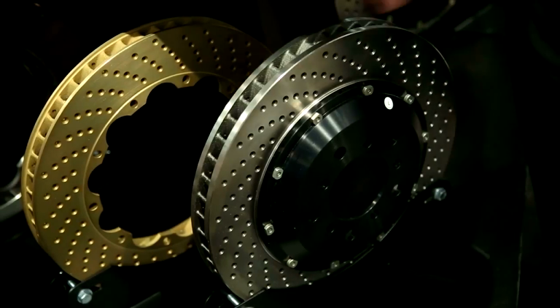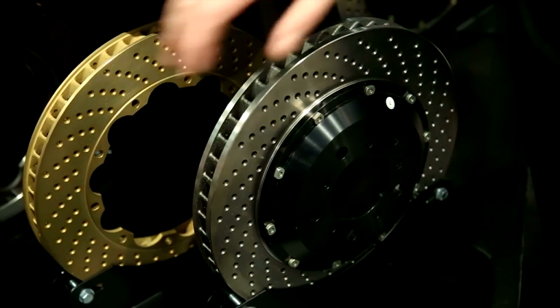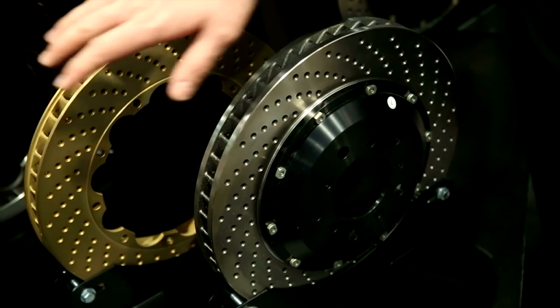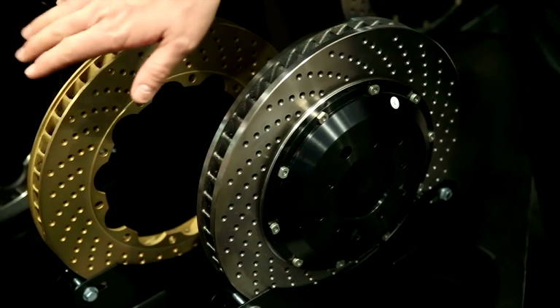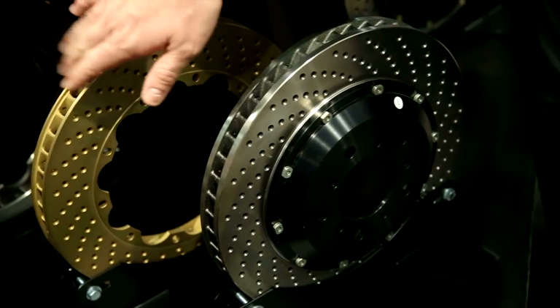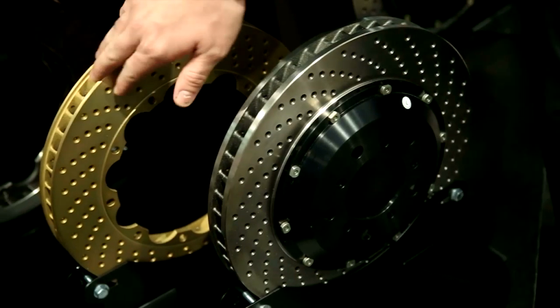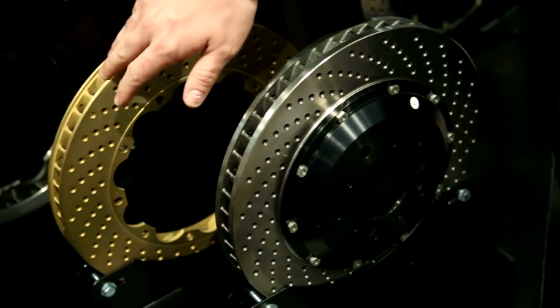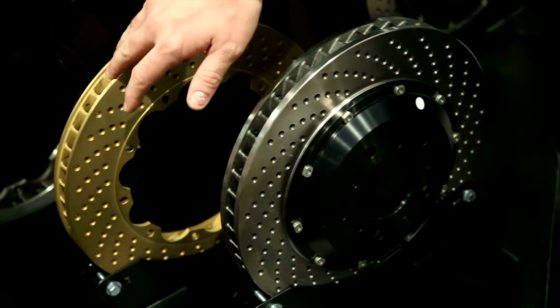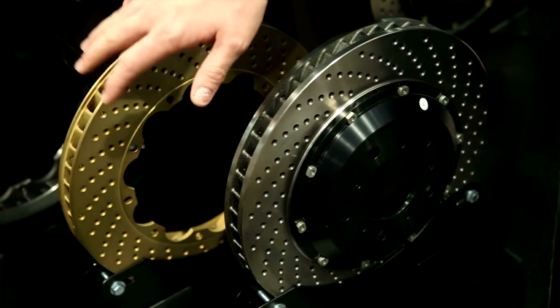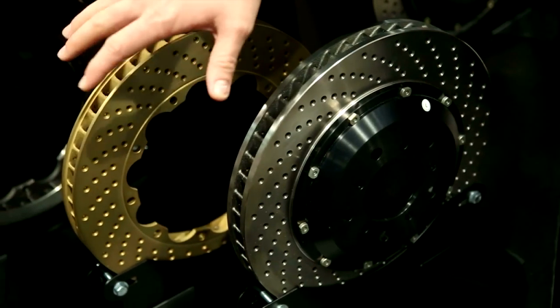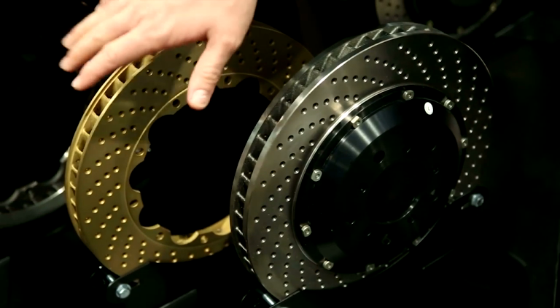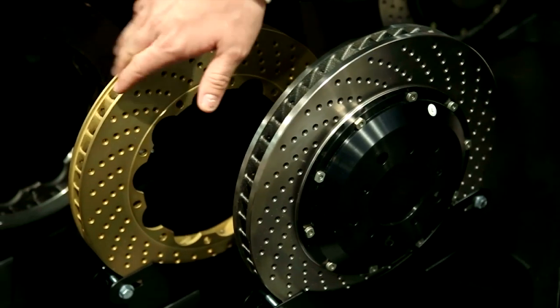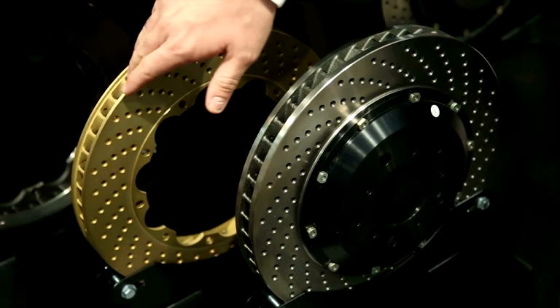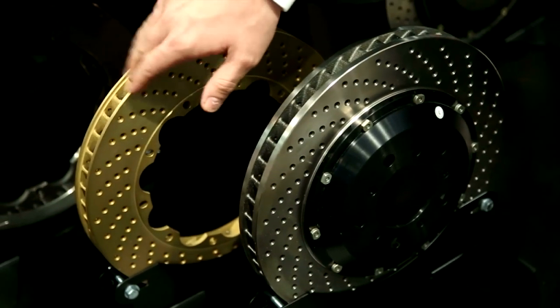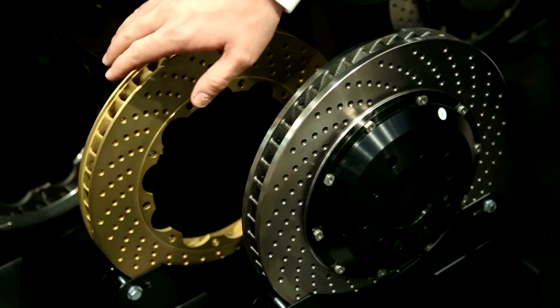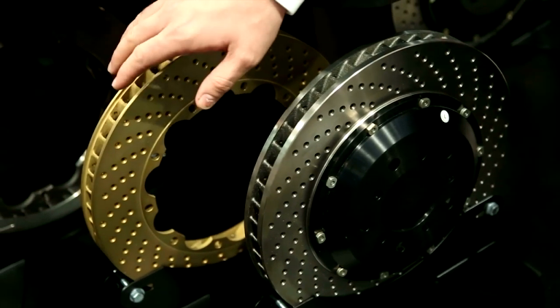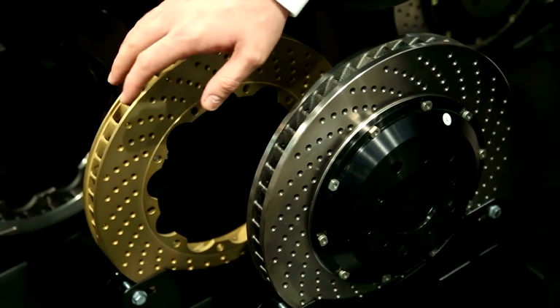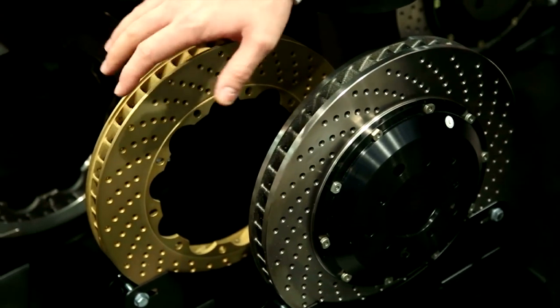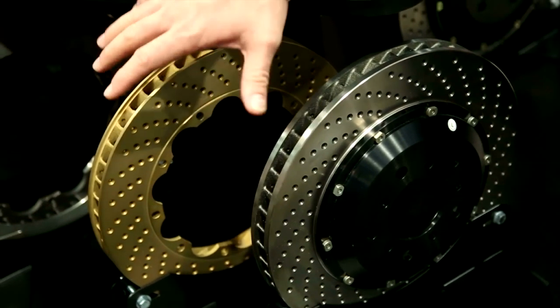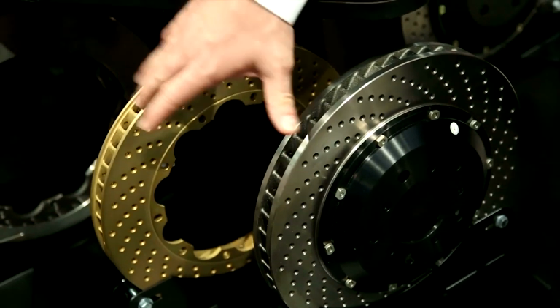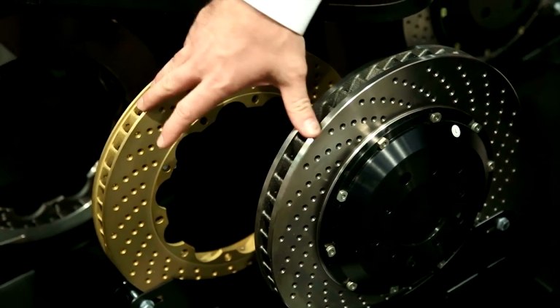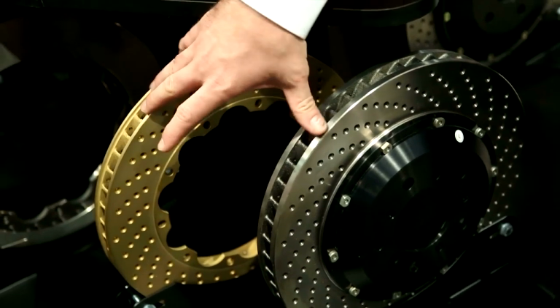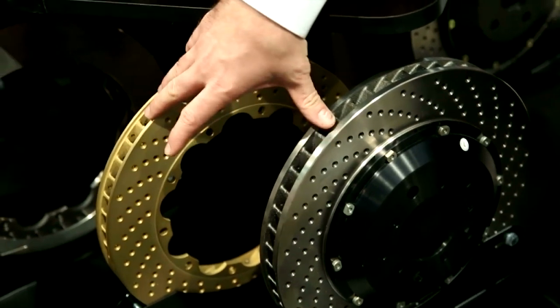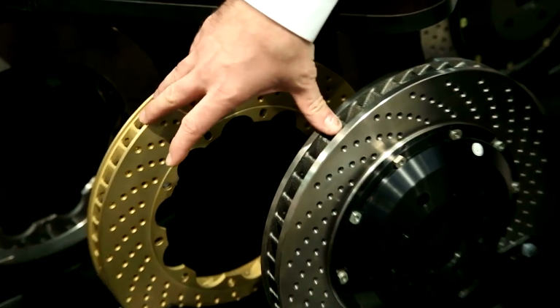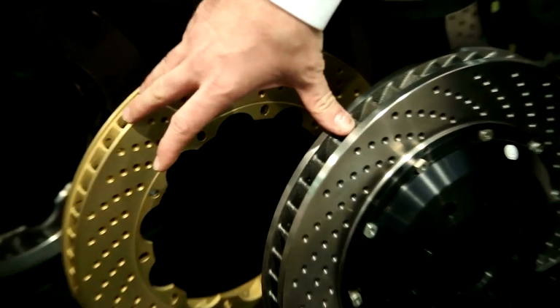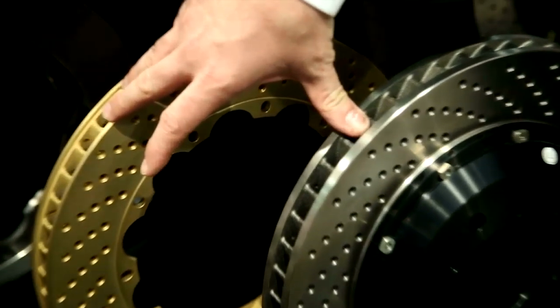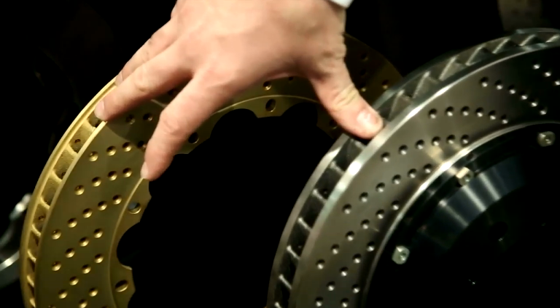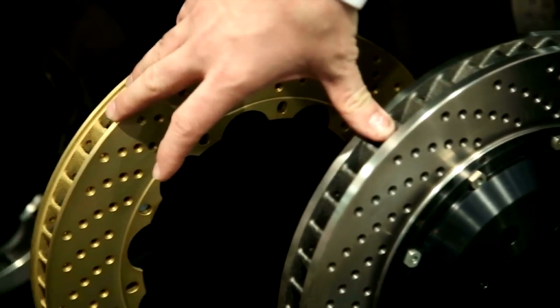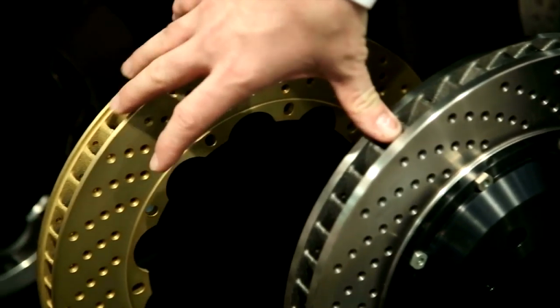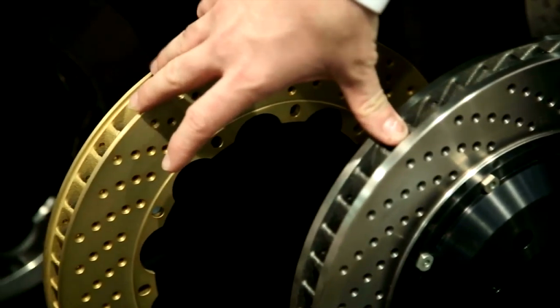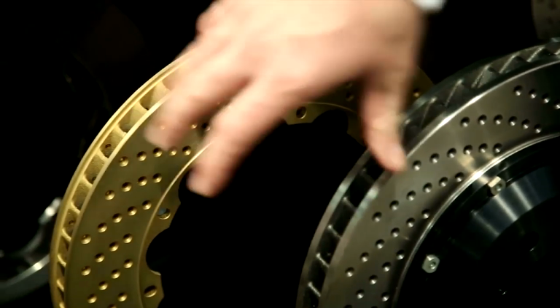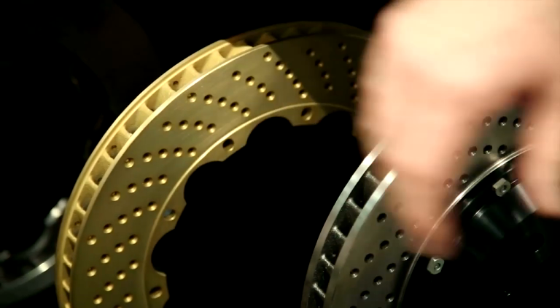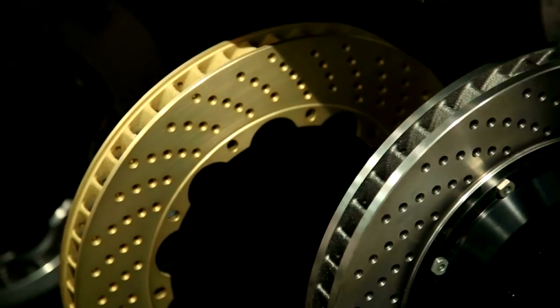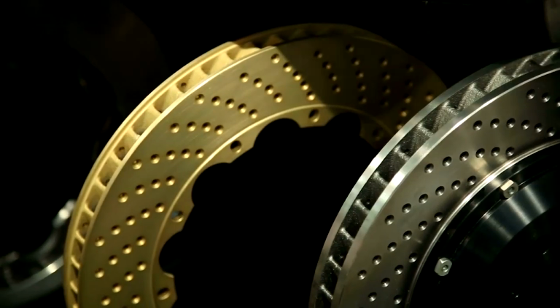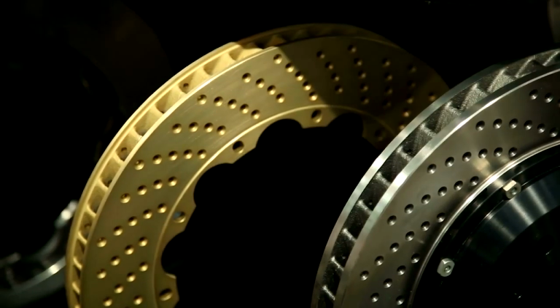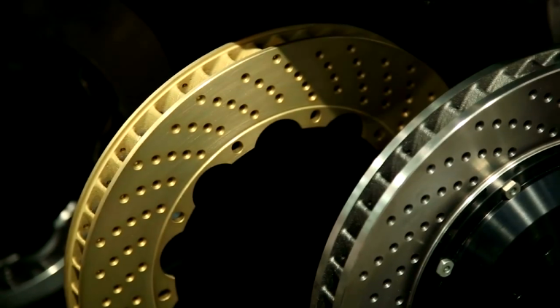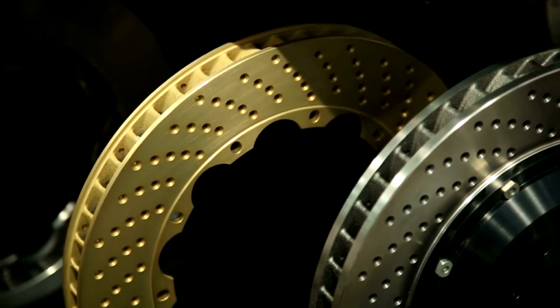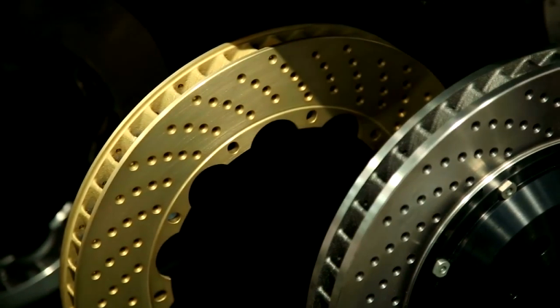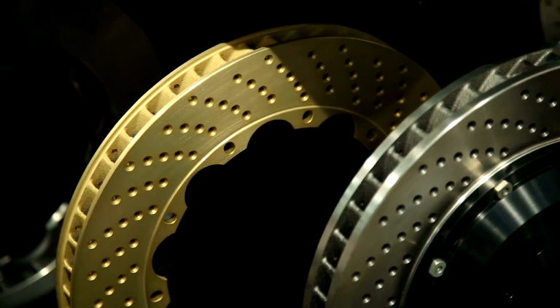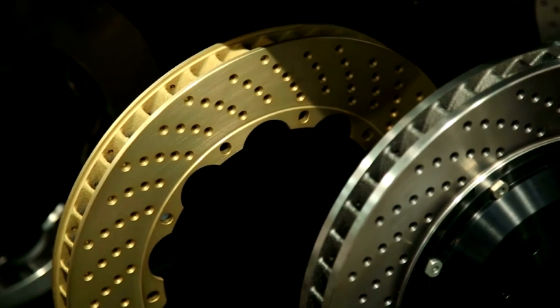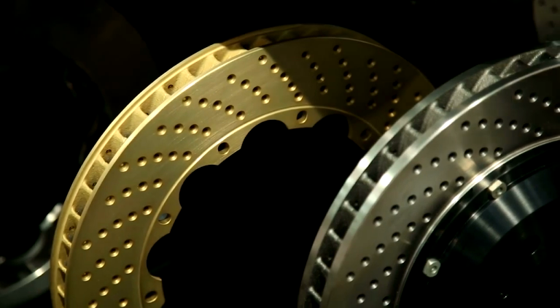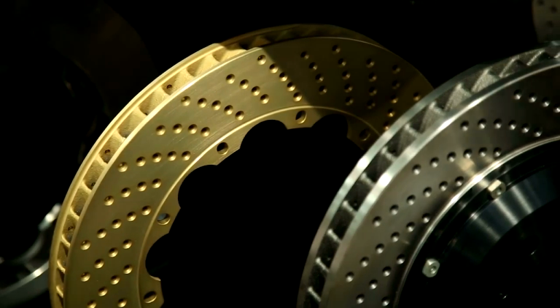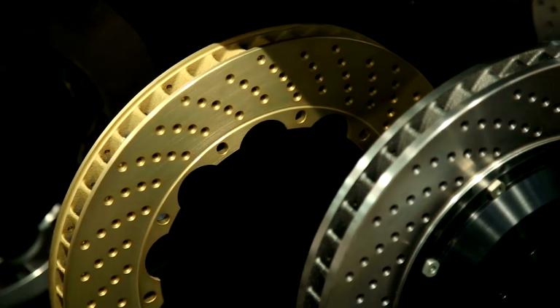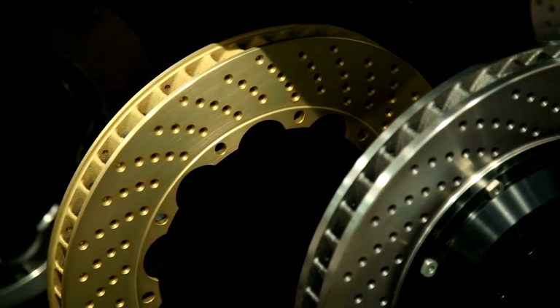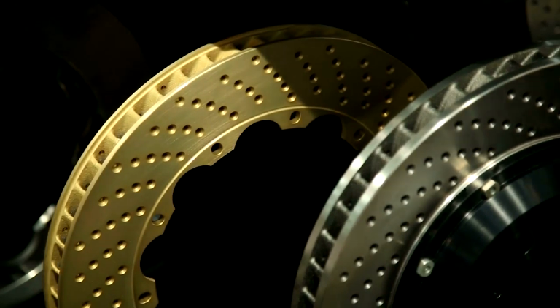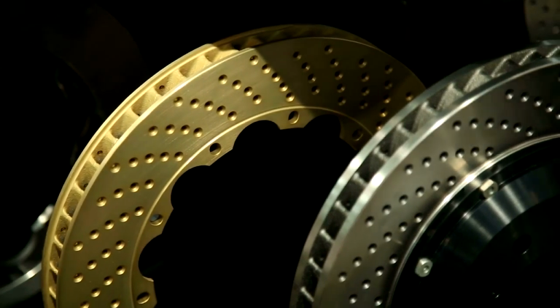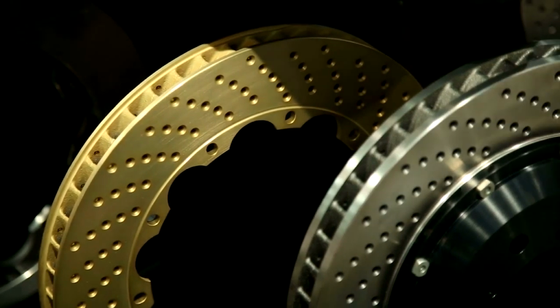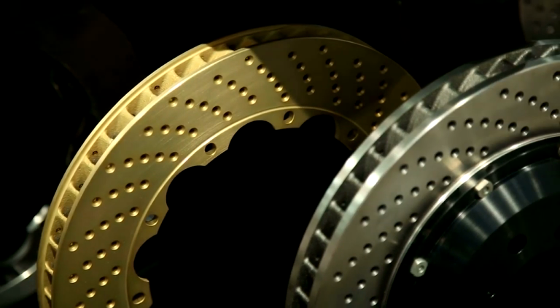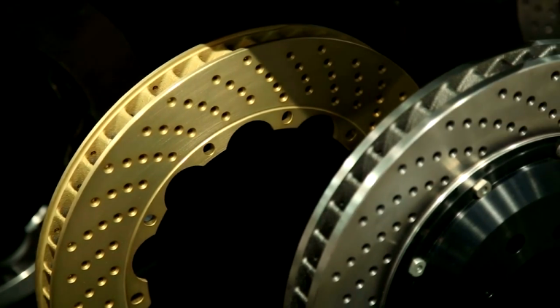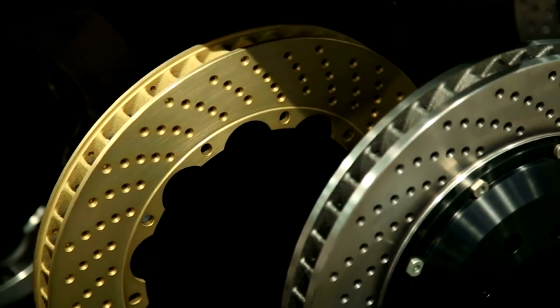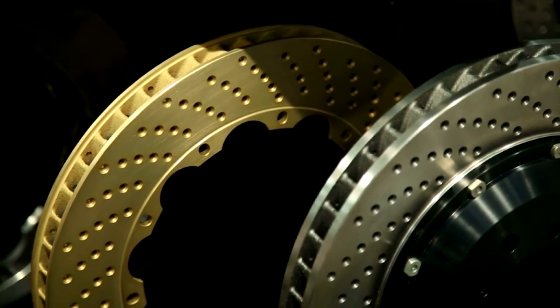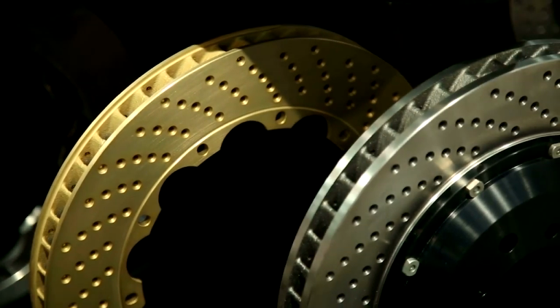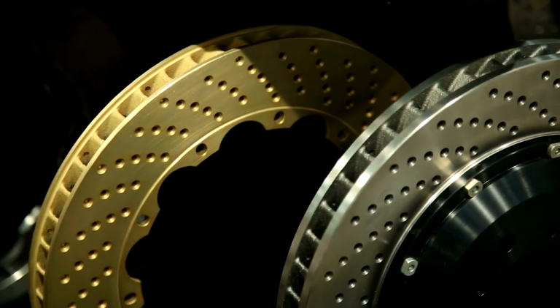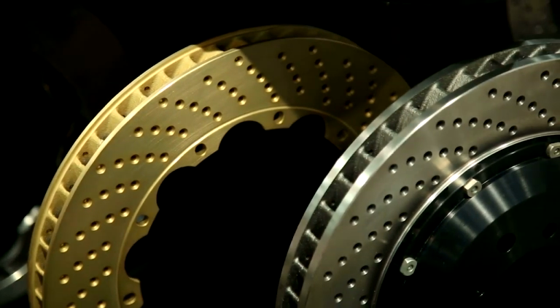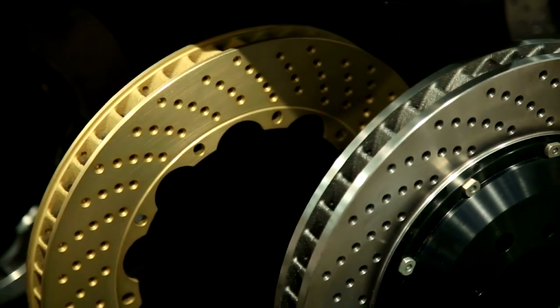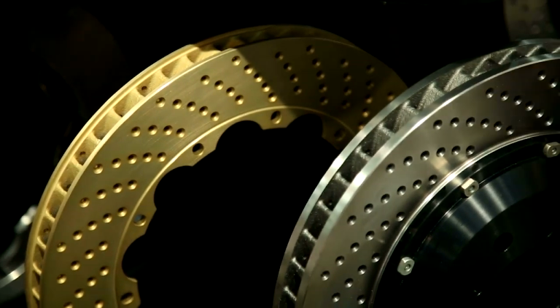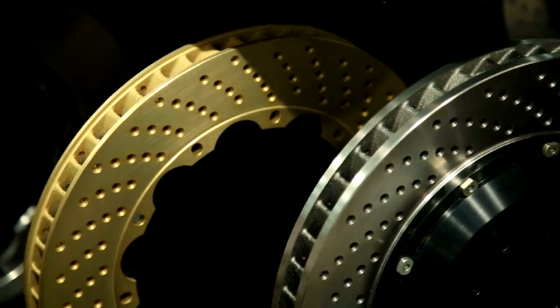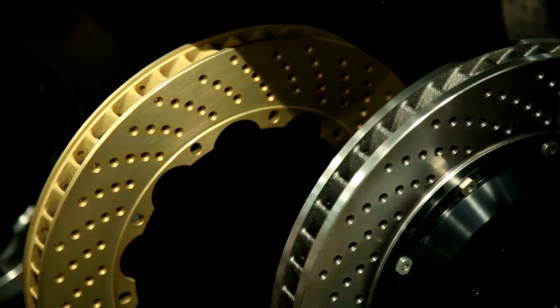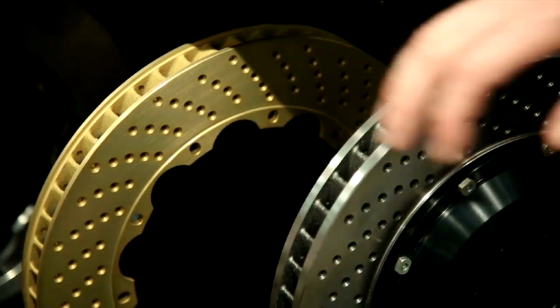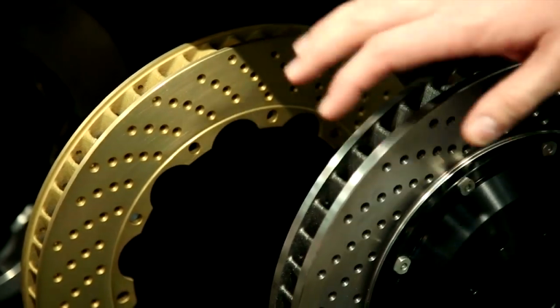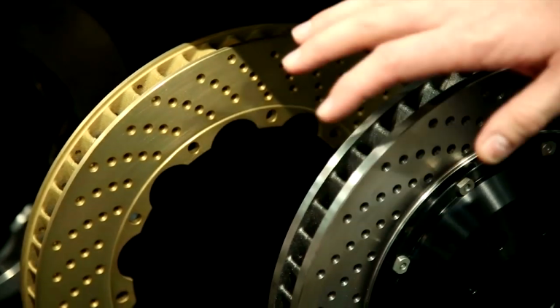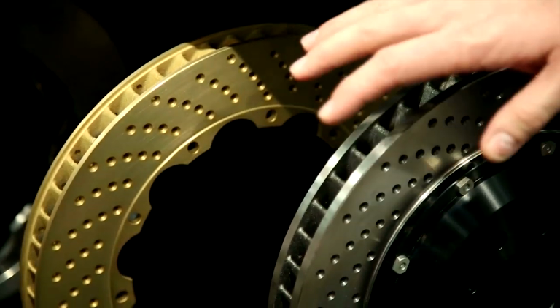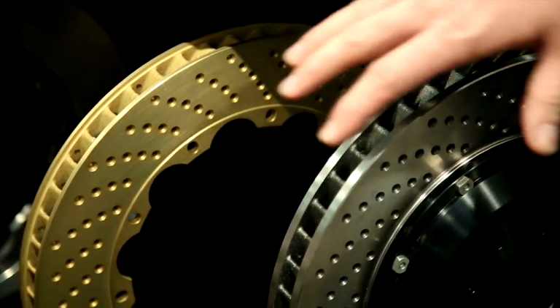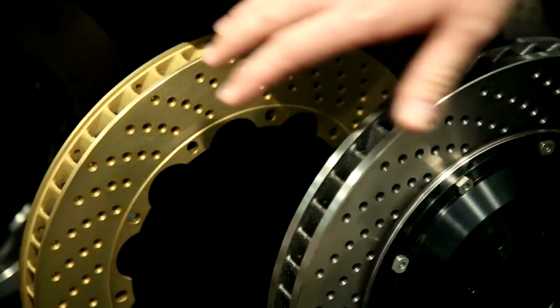We don't recommend drilled rotors on the racetrack as they are more prone to cracking in a high-temperature situation, but if you're only doing a few track days here and there, it's really not an issue.